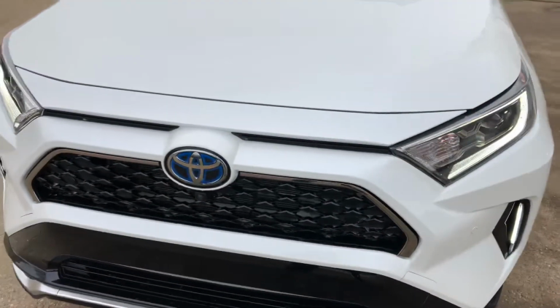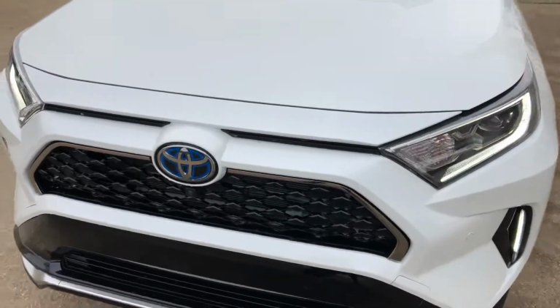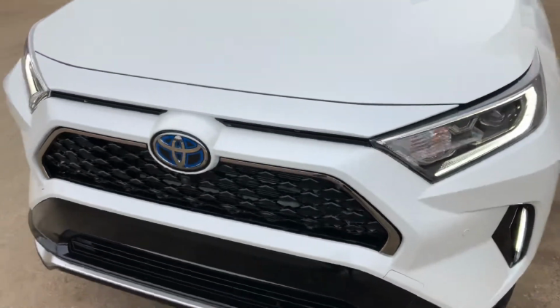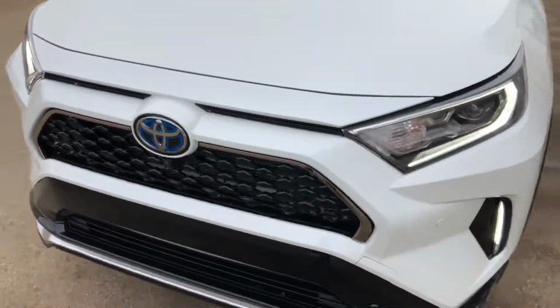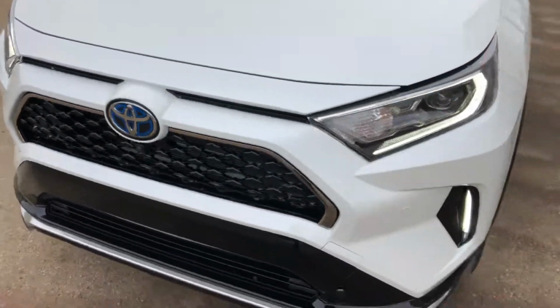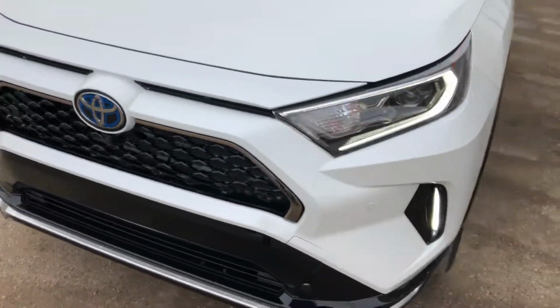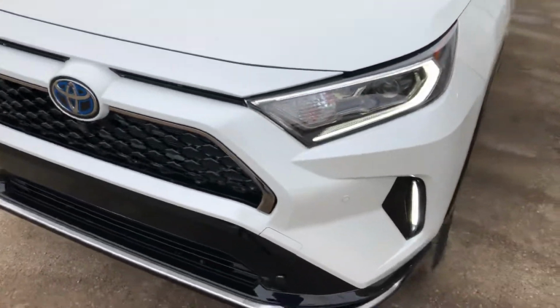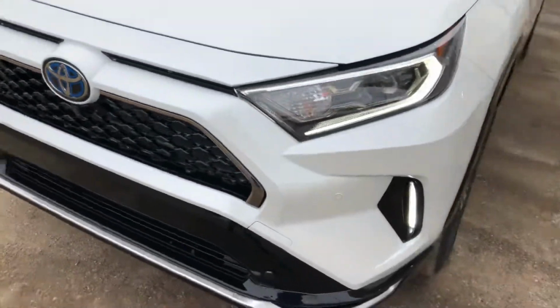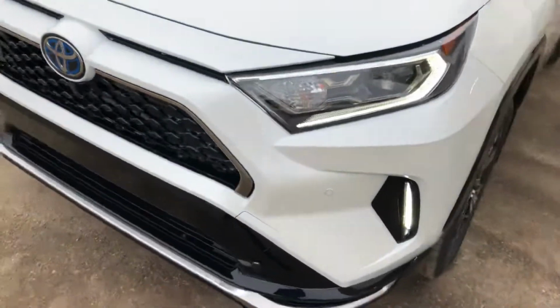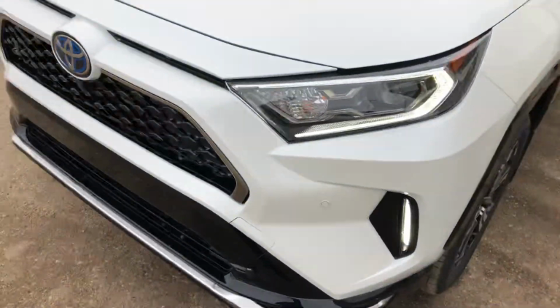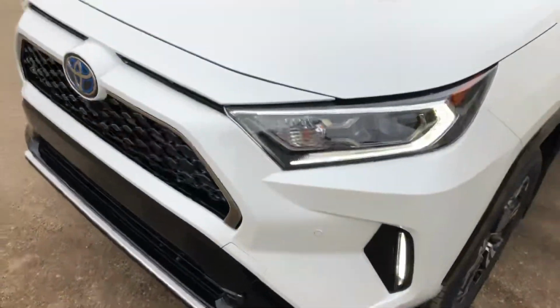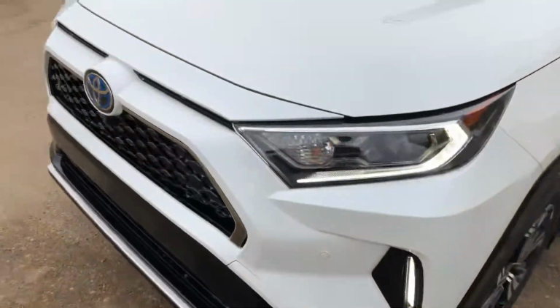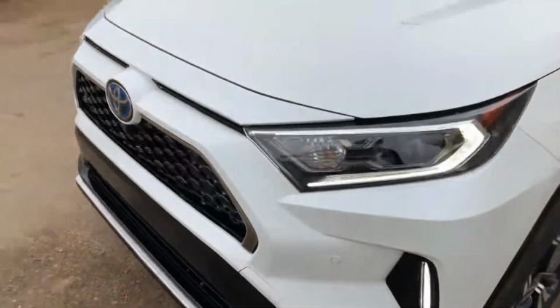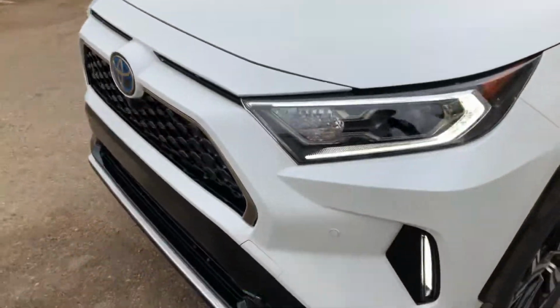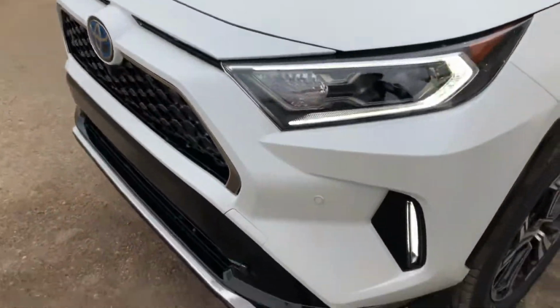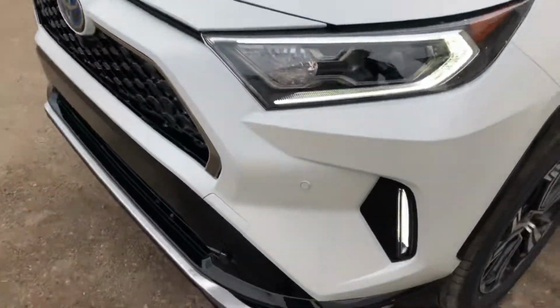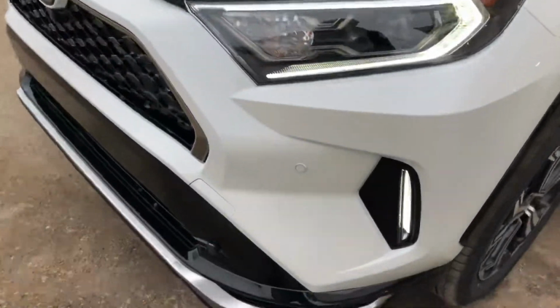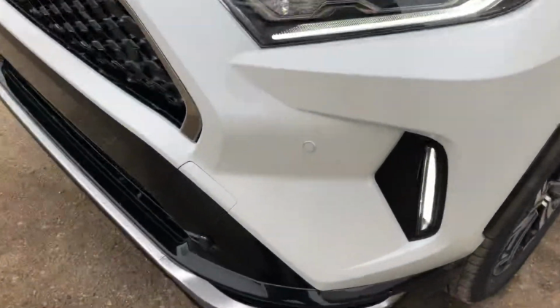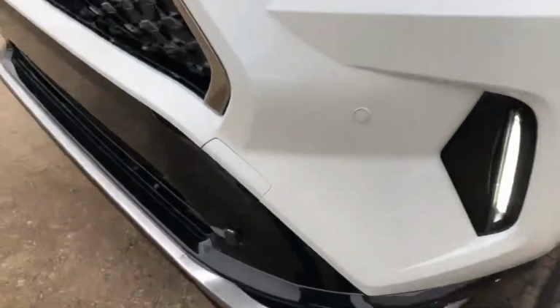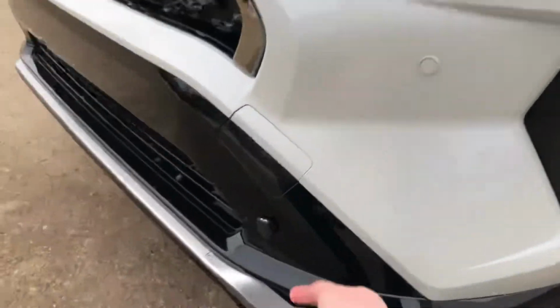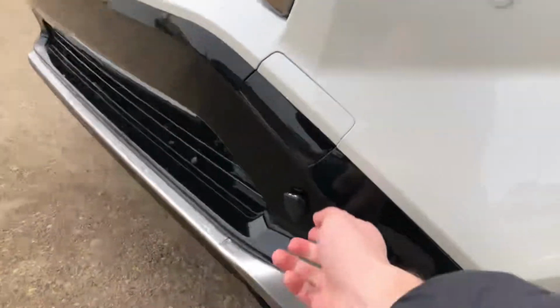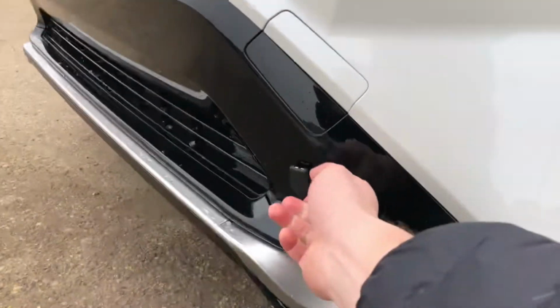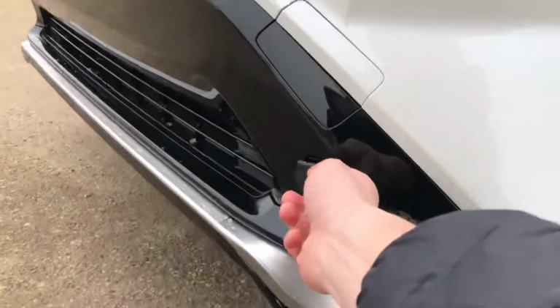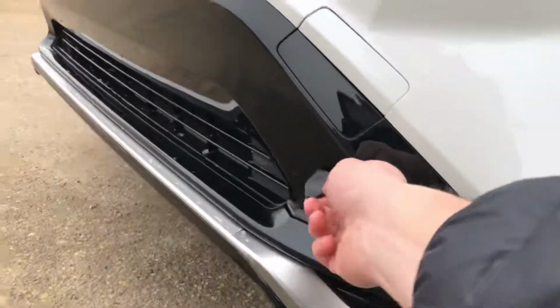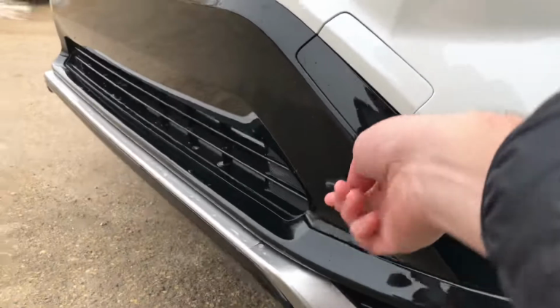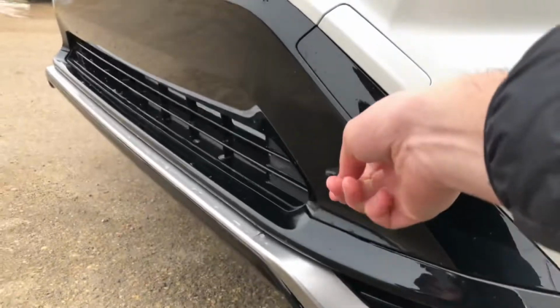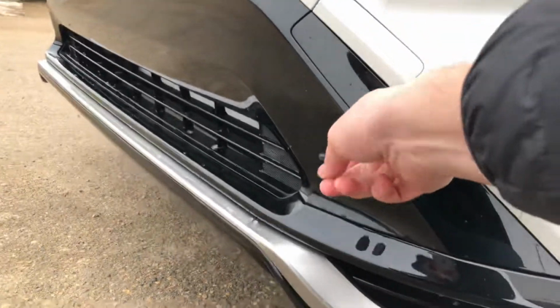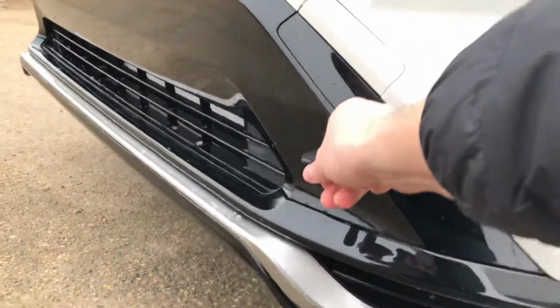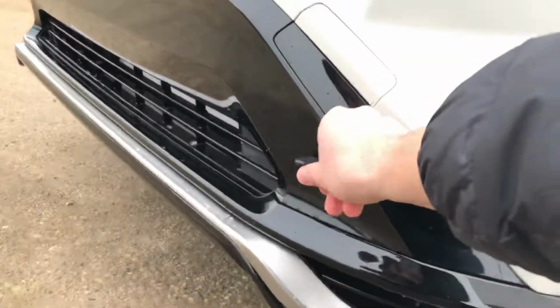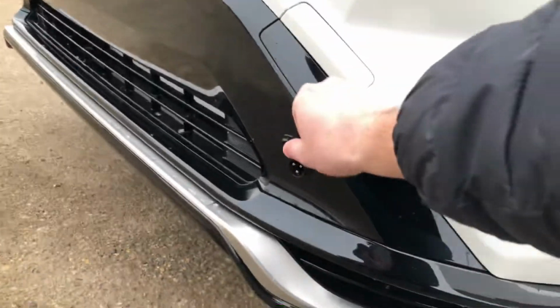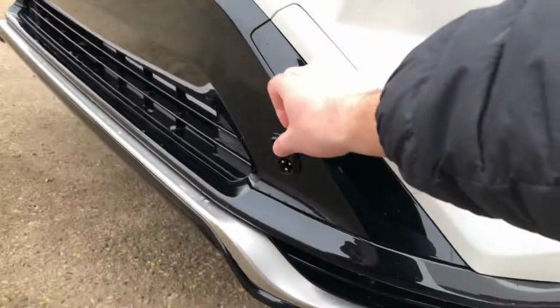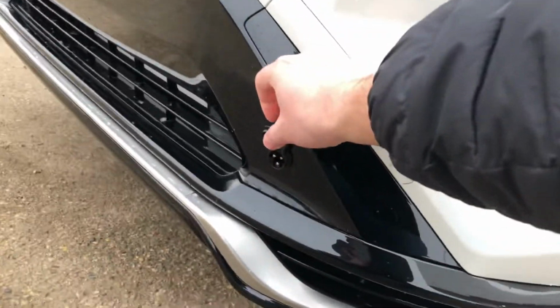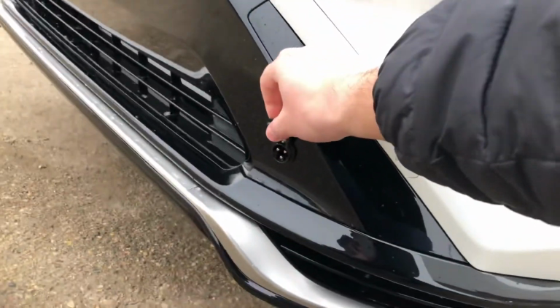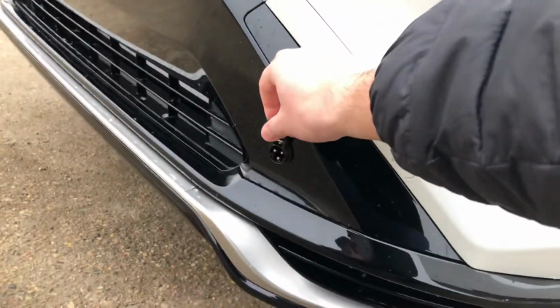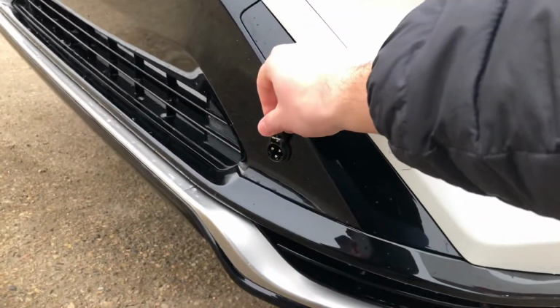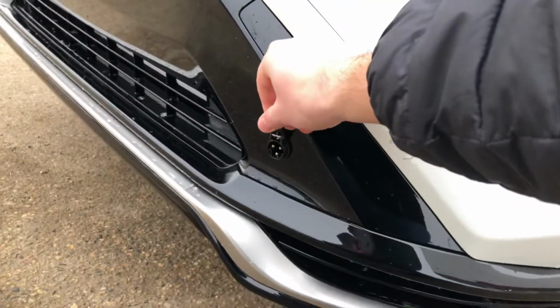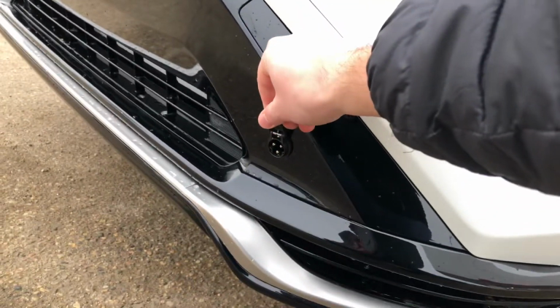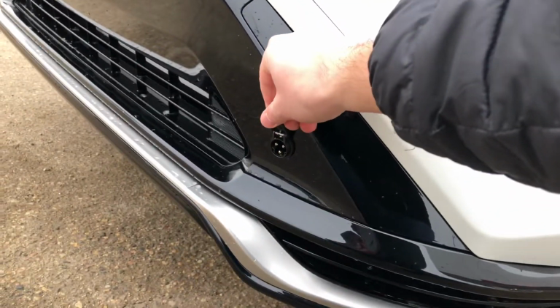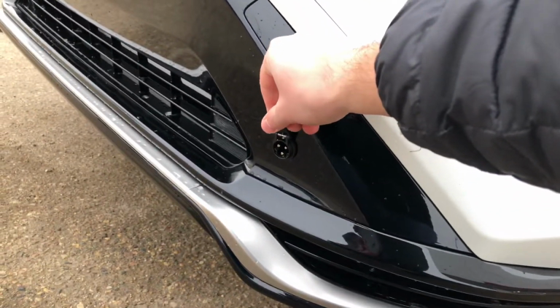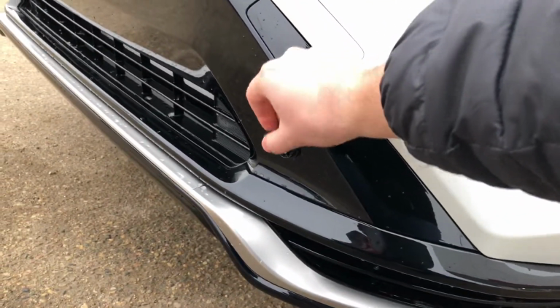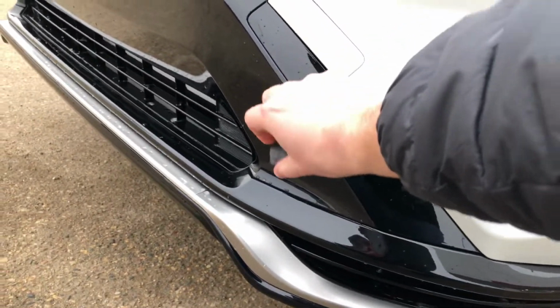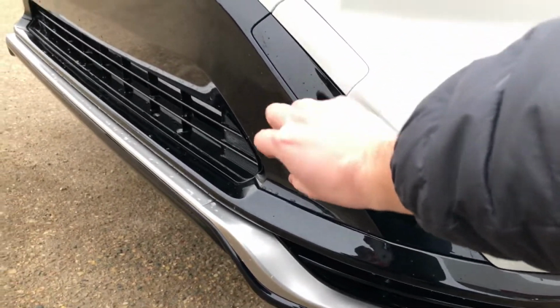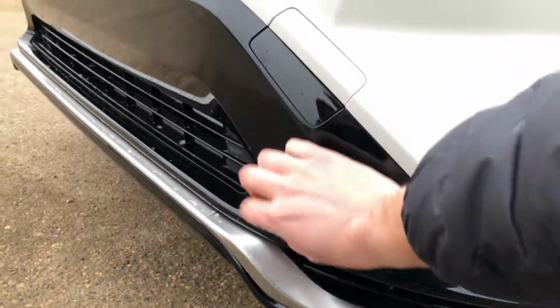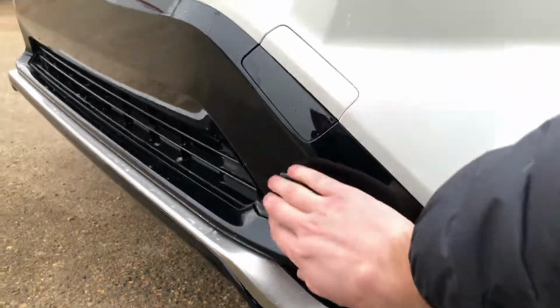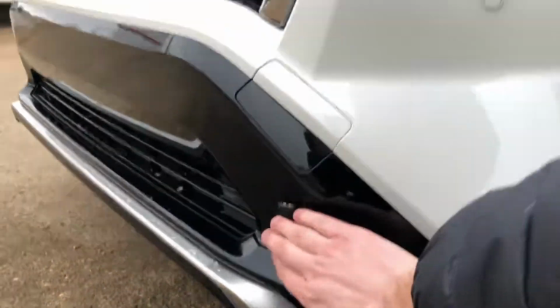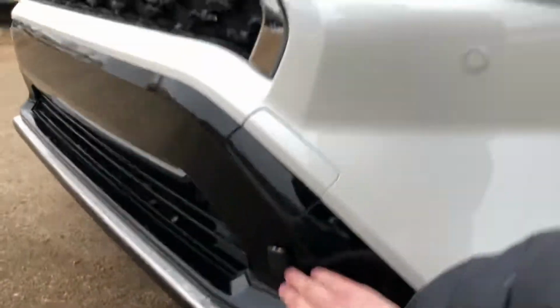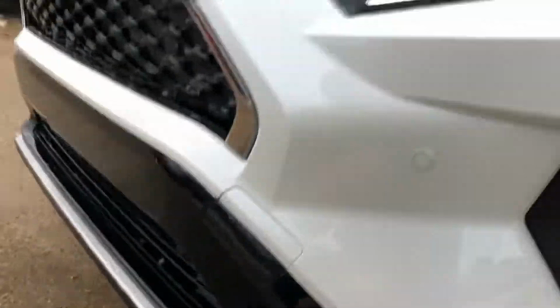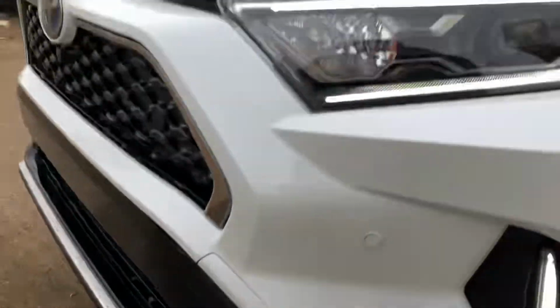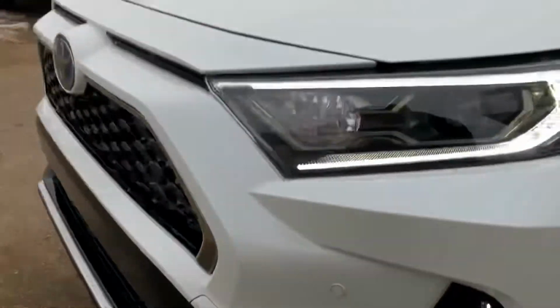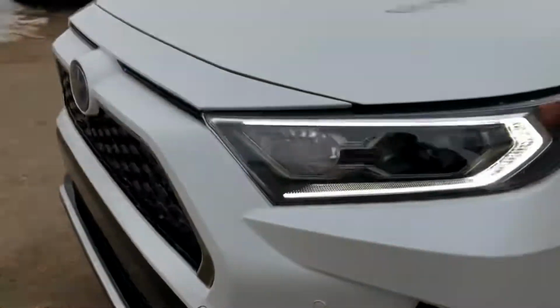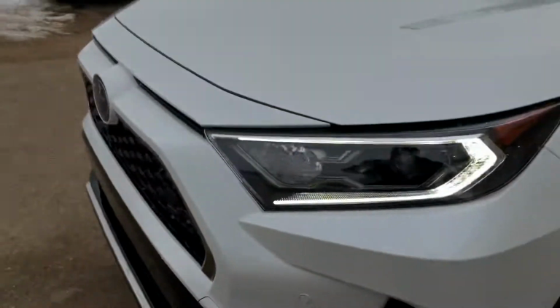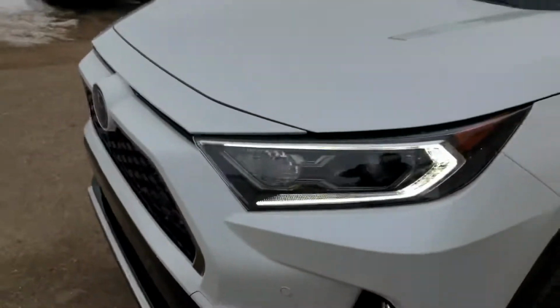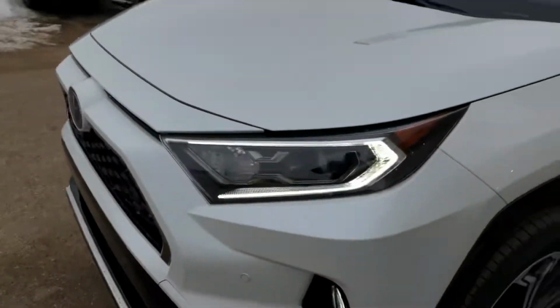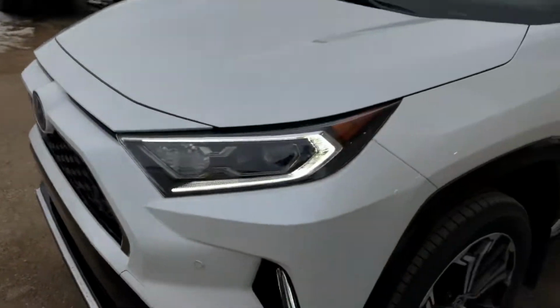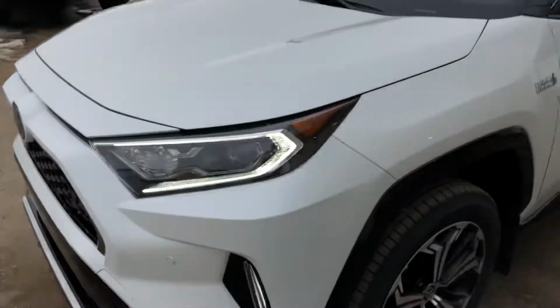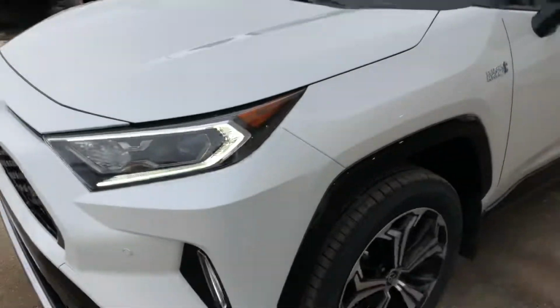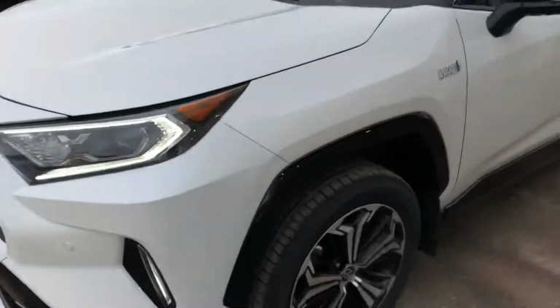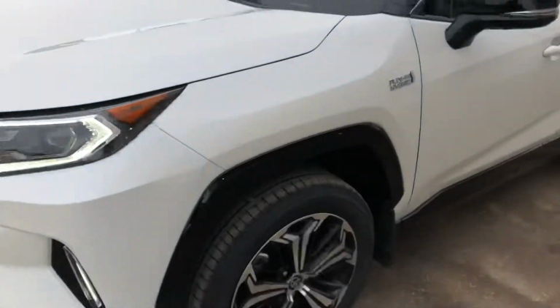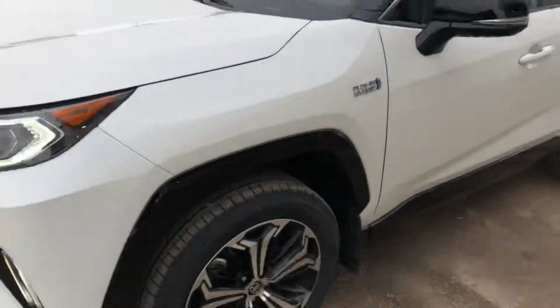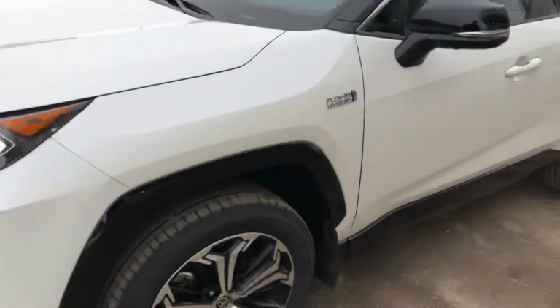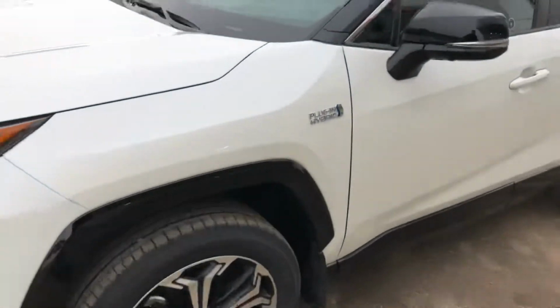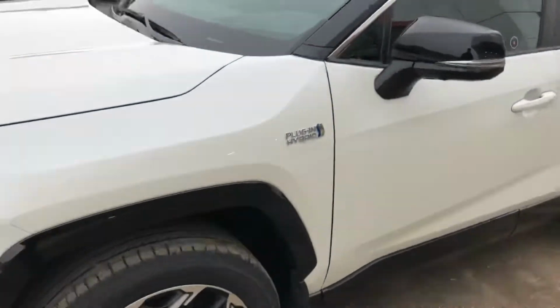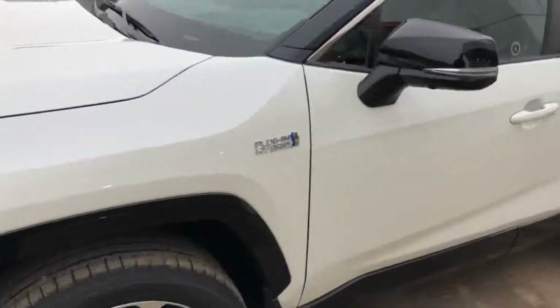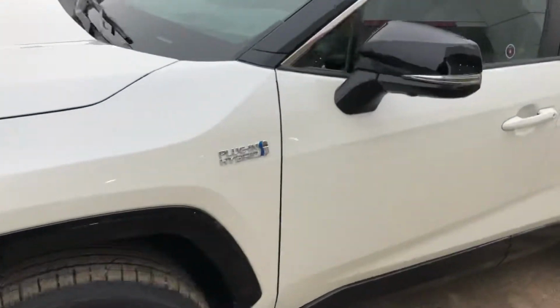It's got 360-degree cameras on it. Interestingly enough, it's still got the block heater plug down here — they come with a special cord for plugging that in.